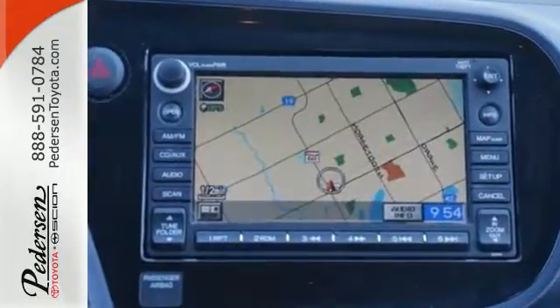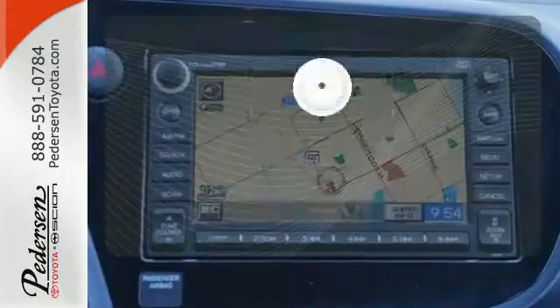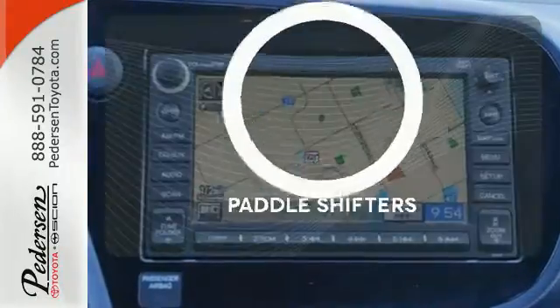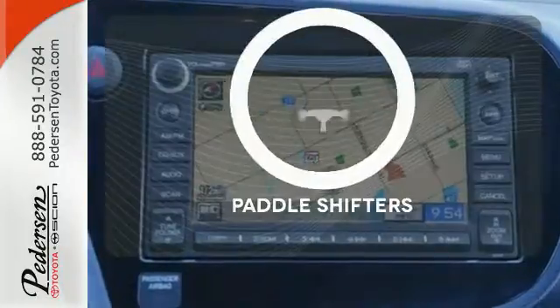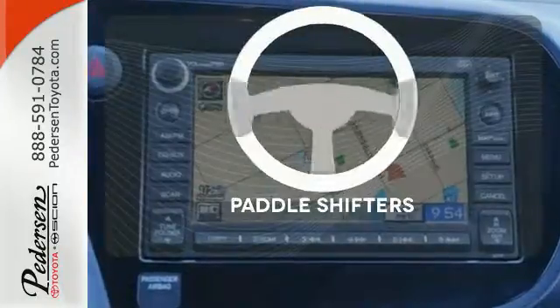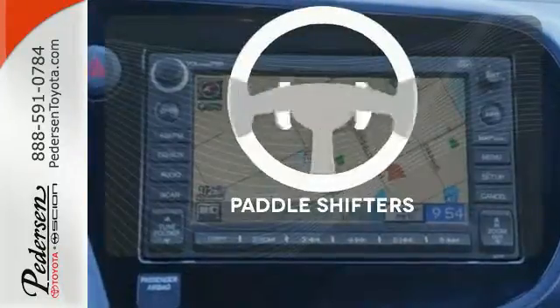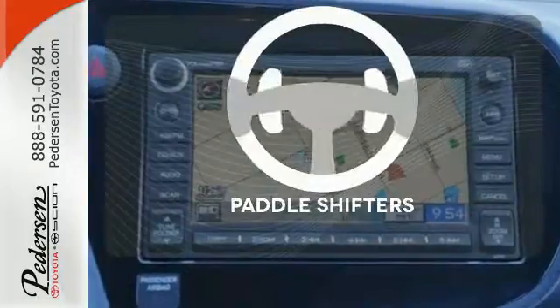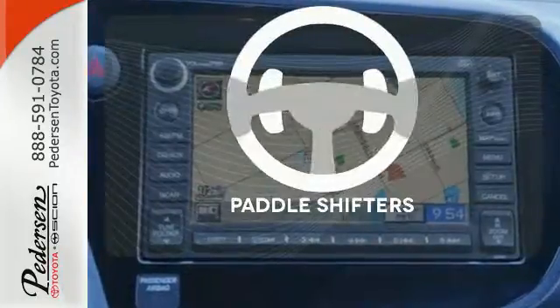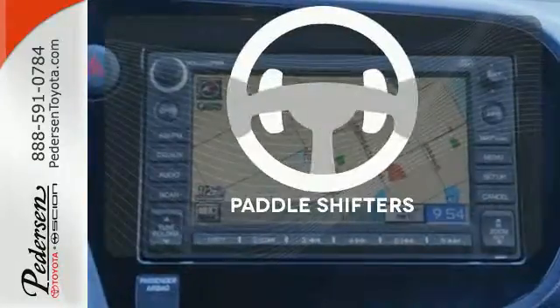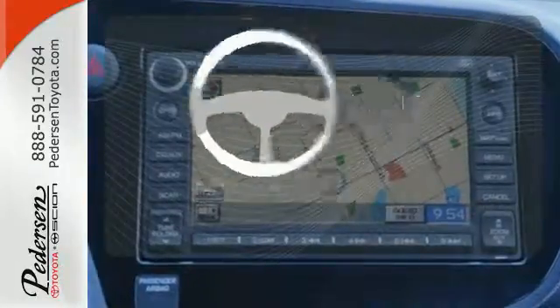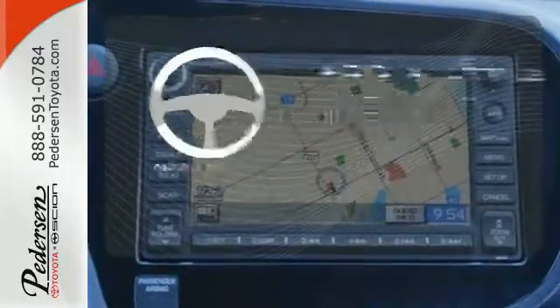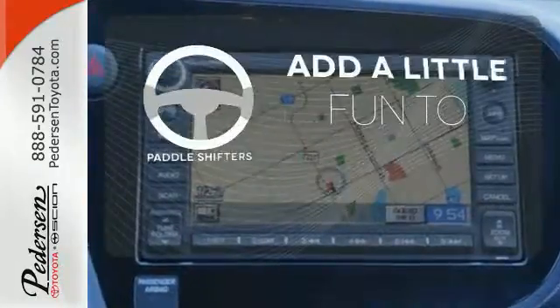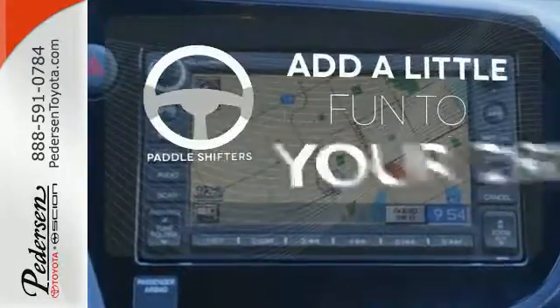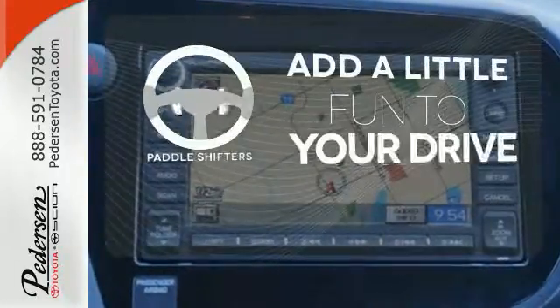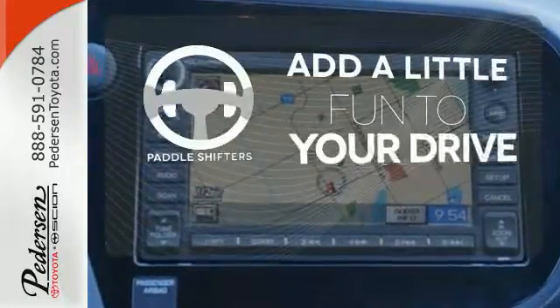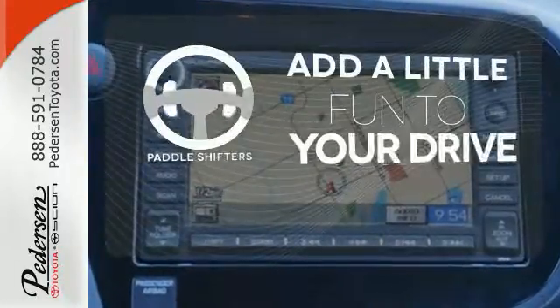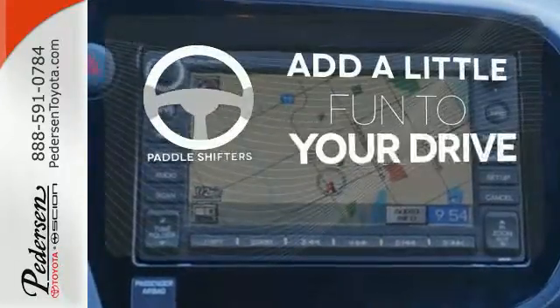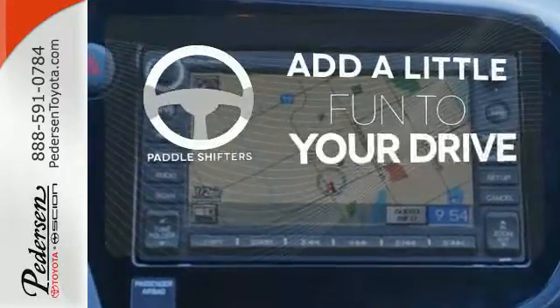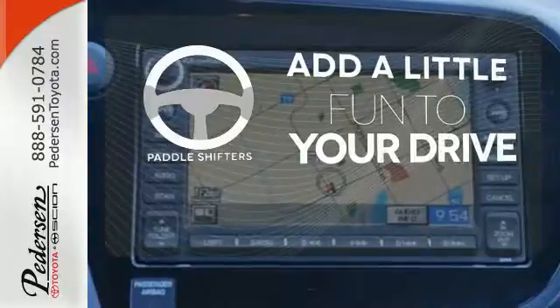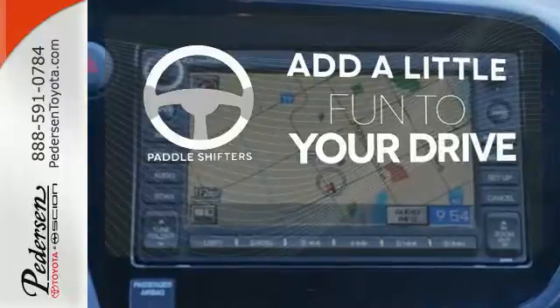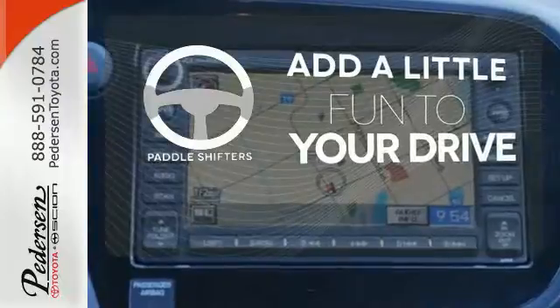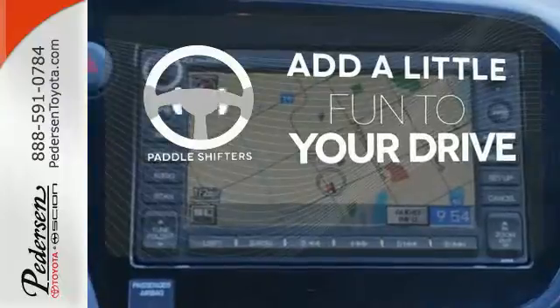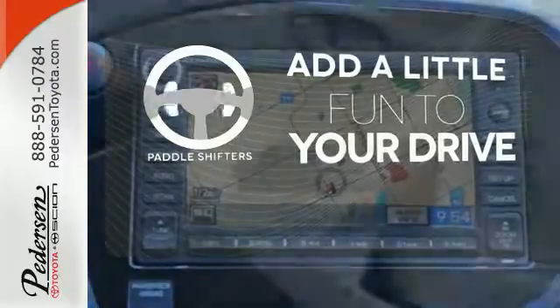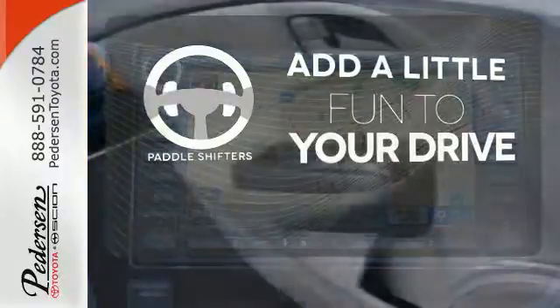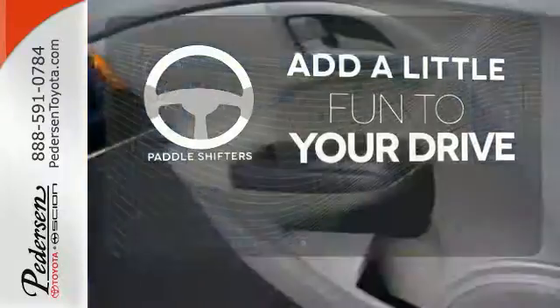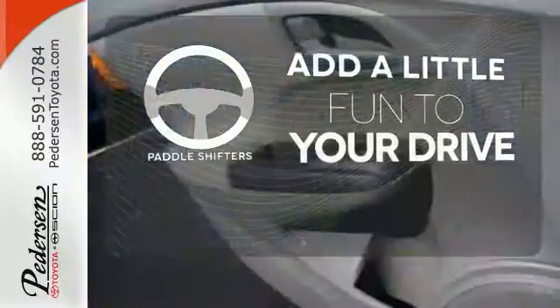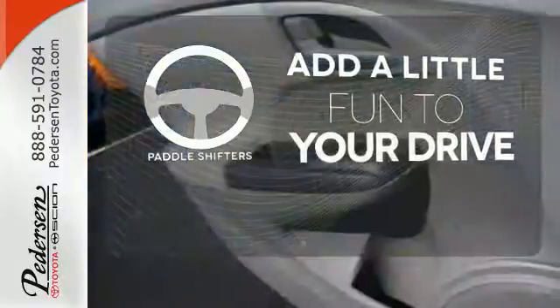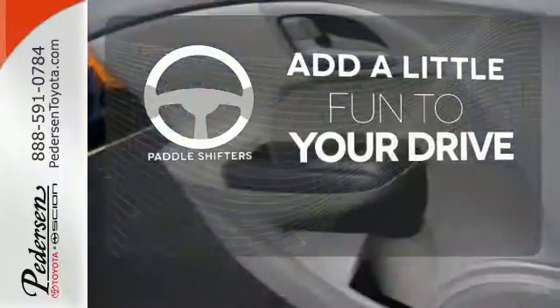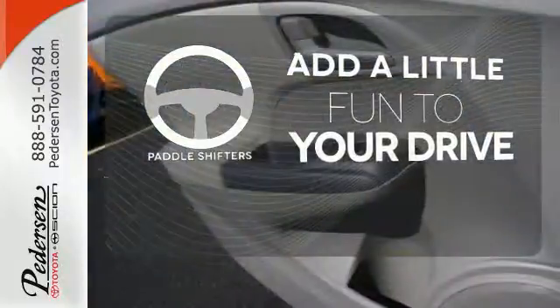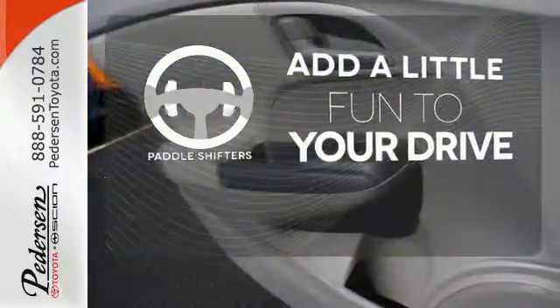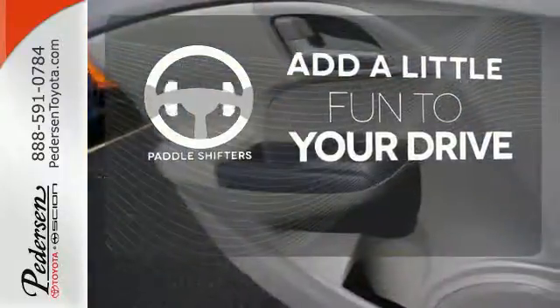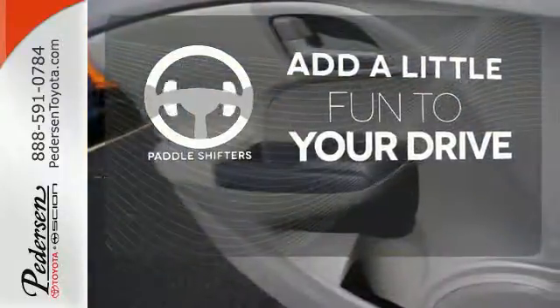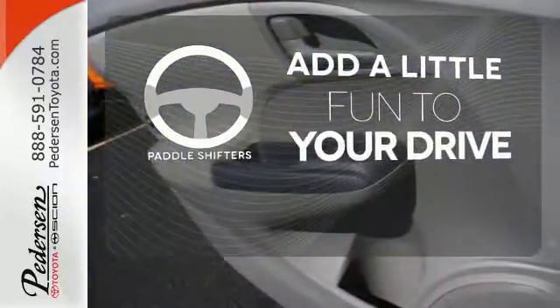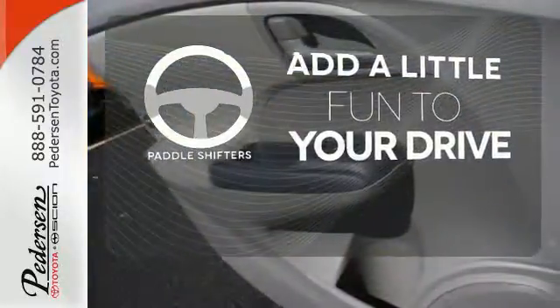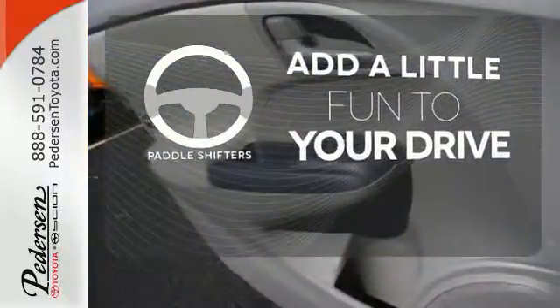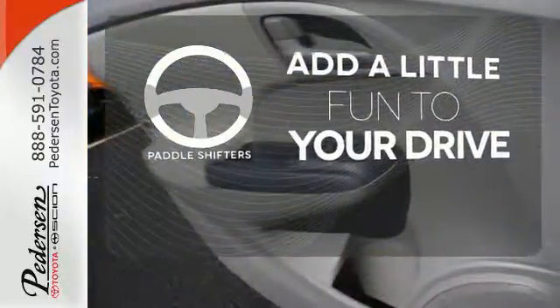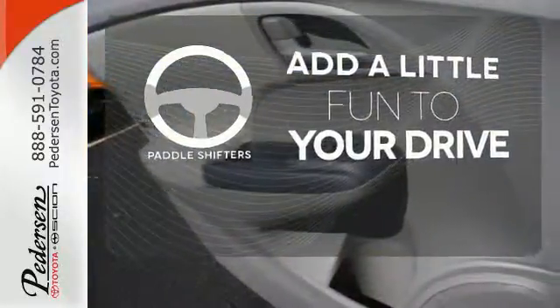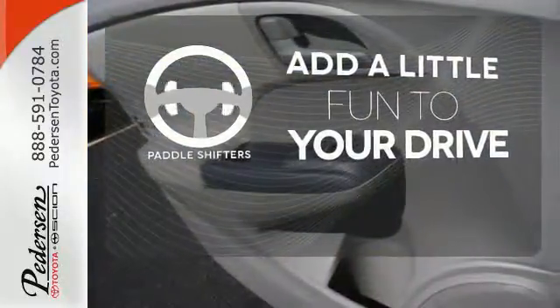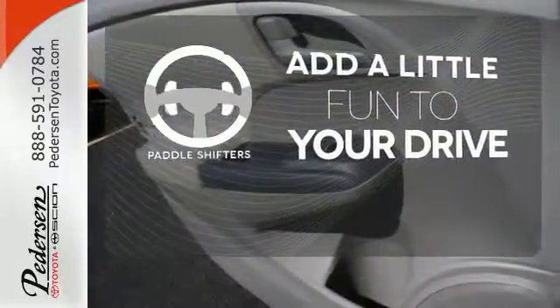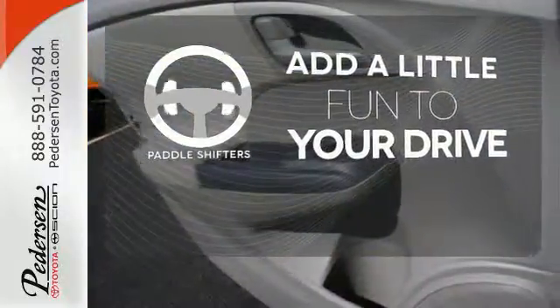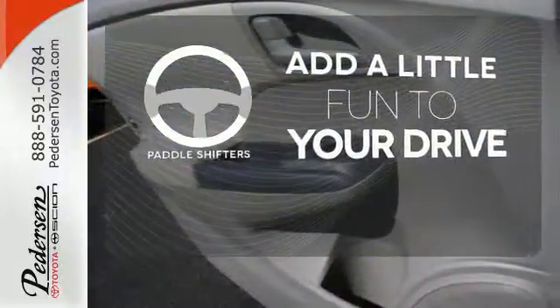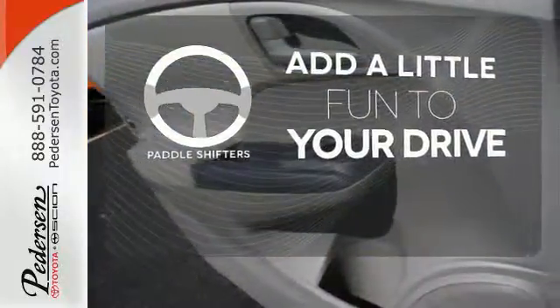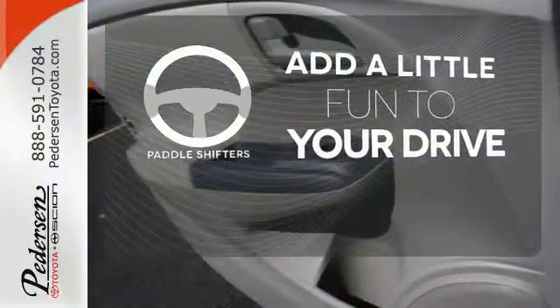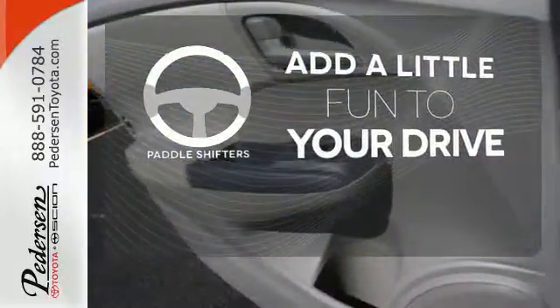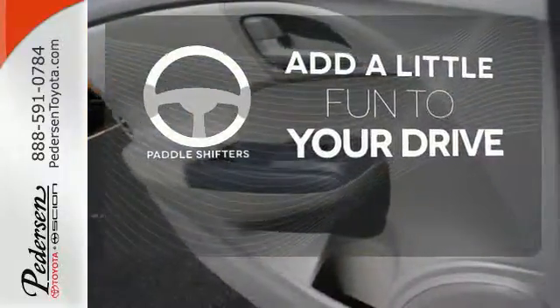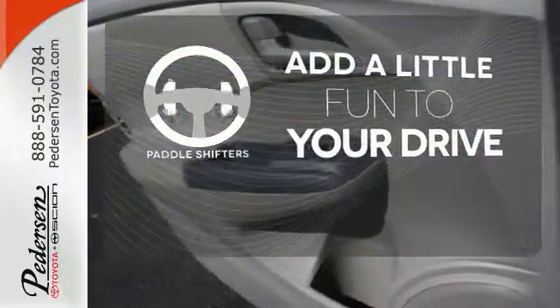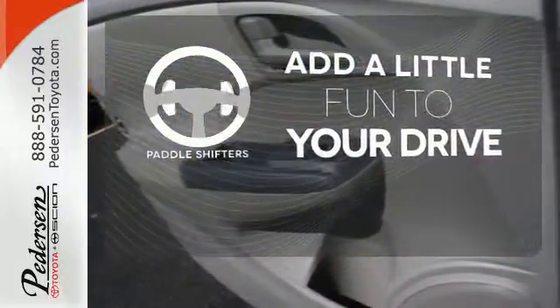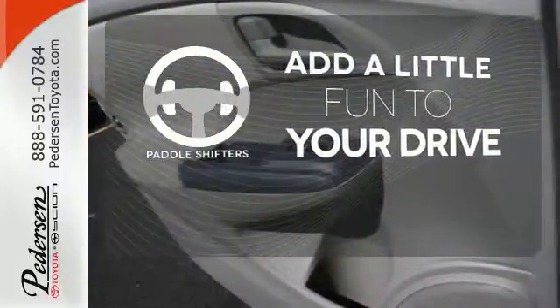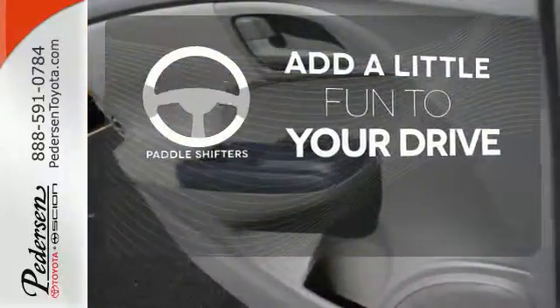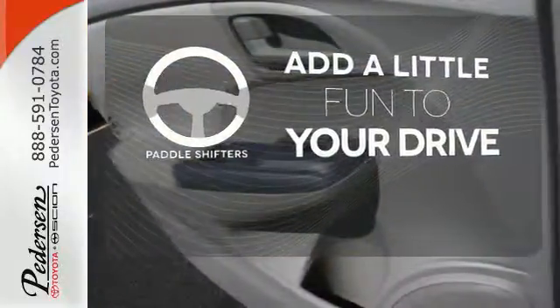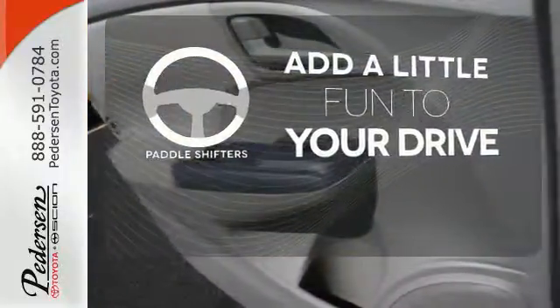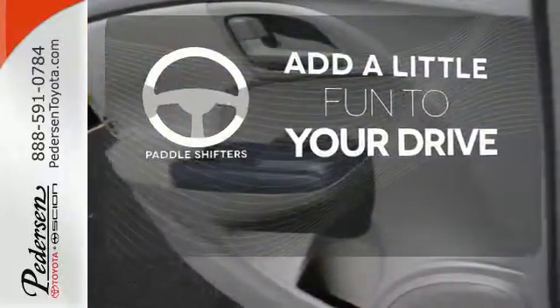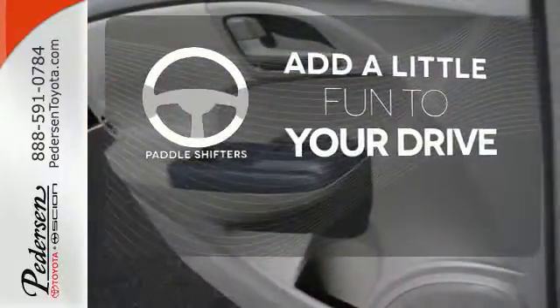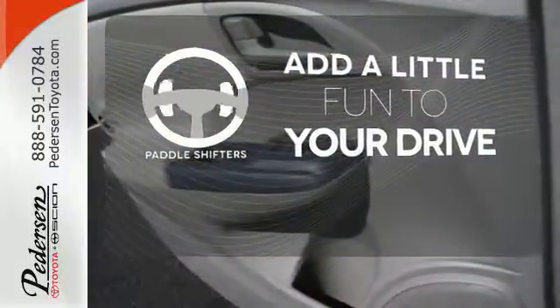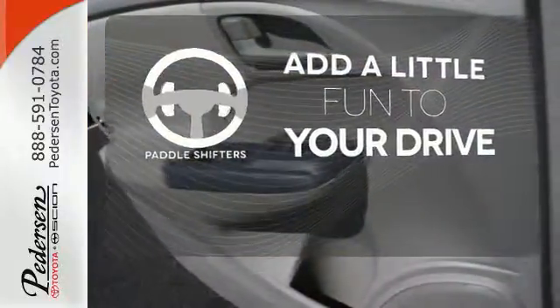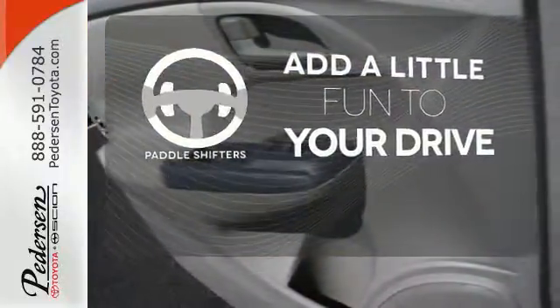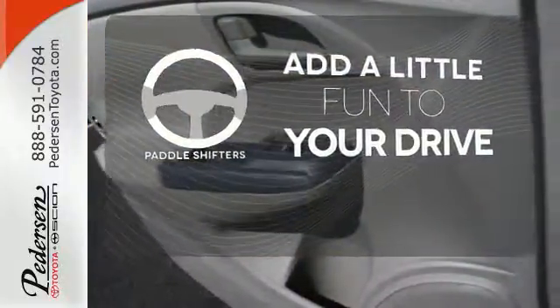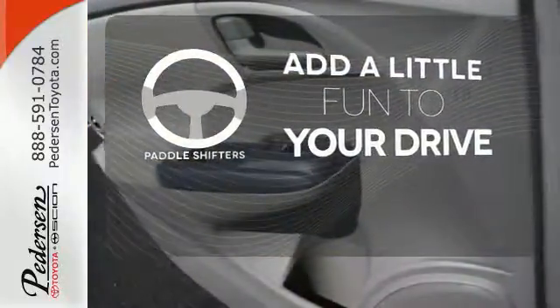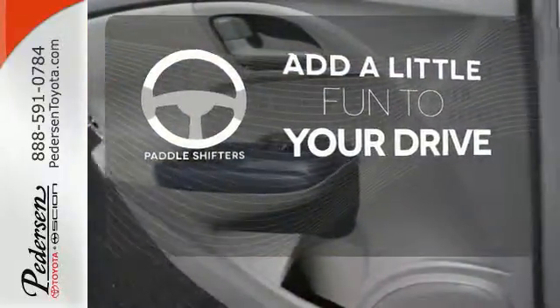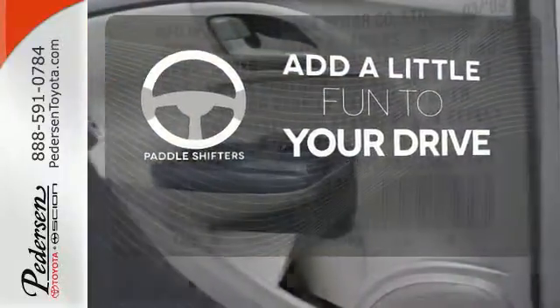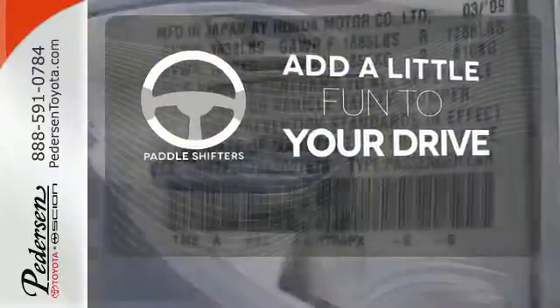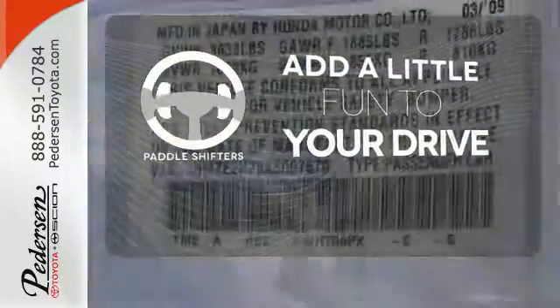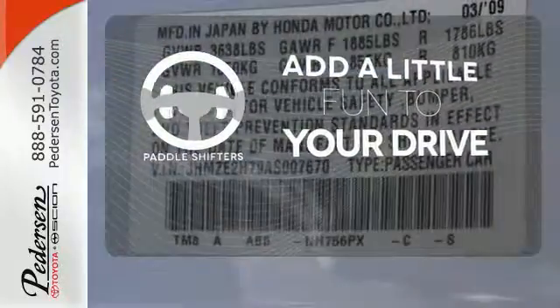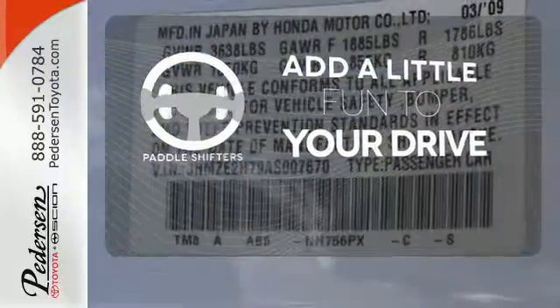Who says an automatic transmission can't be fun to drive? Enjoy the experience and convenience of paddle shifters.